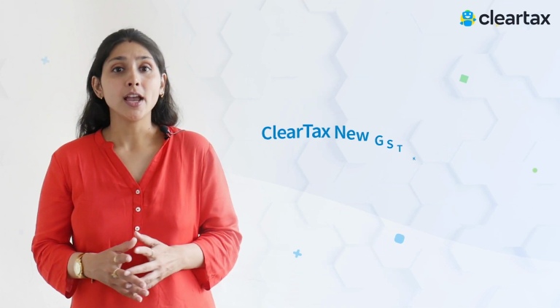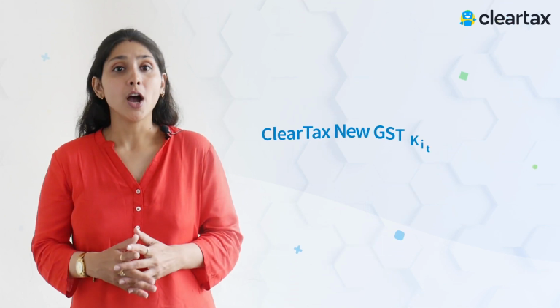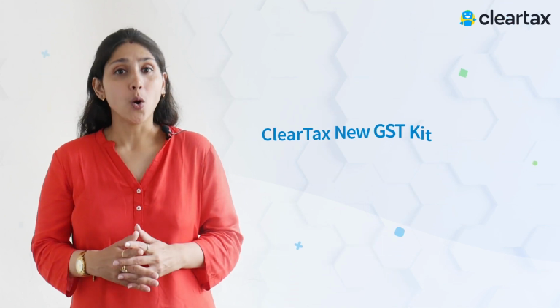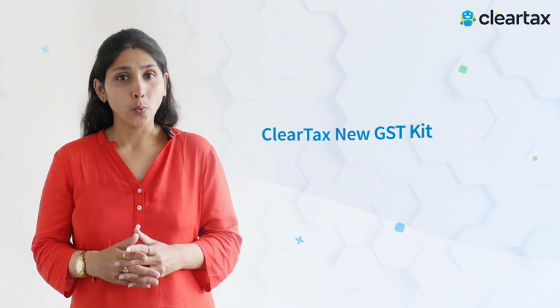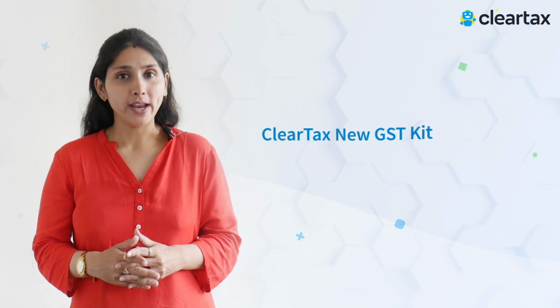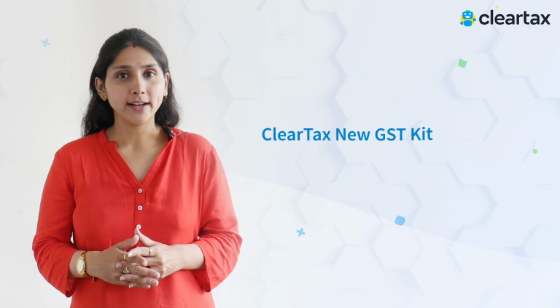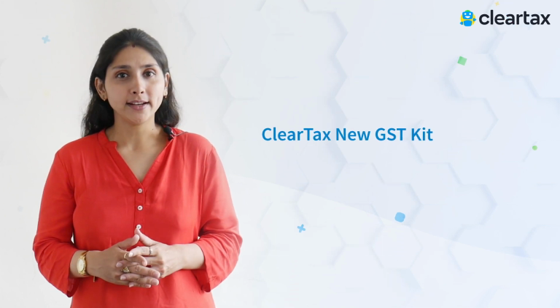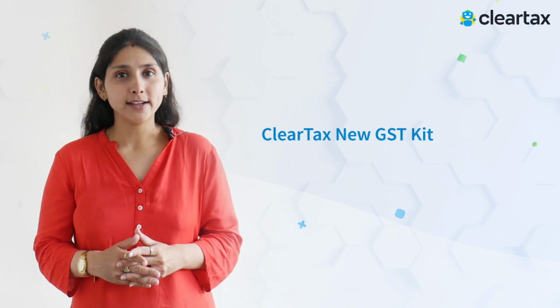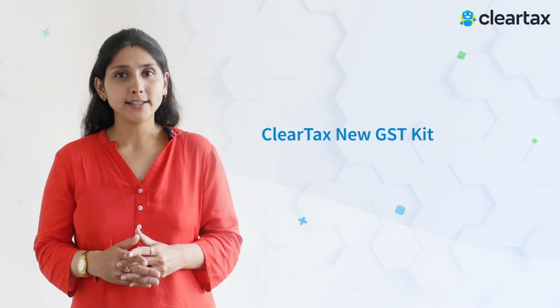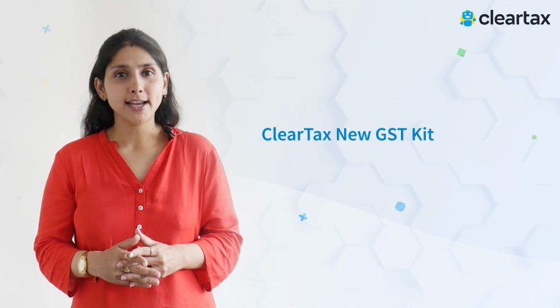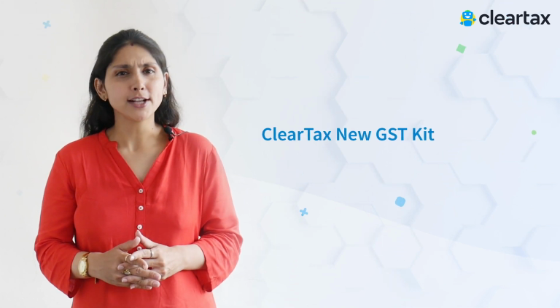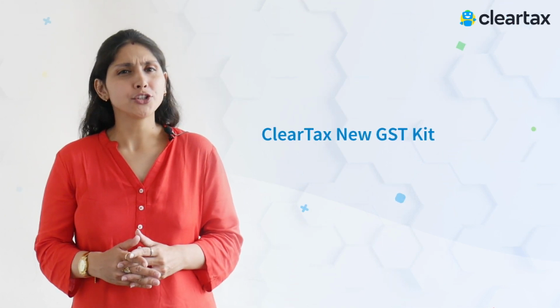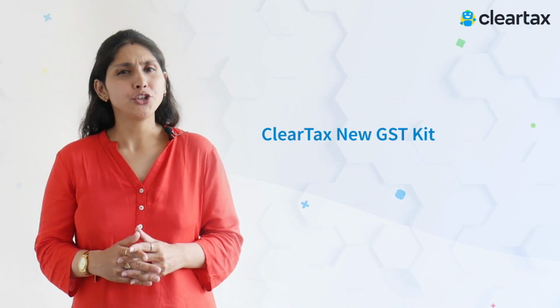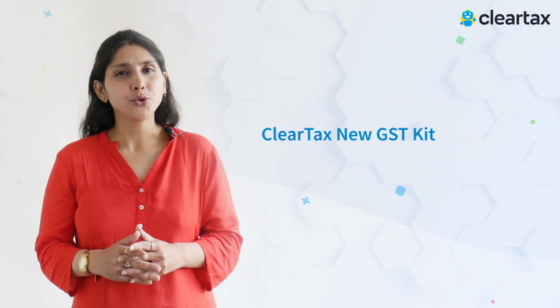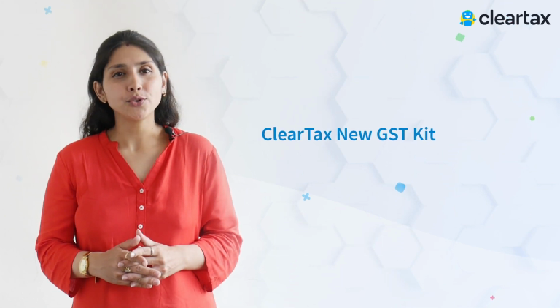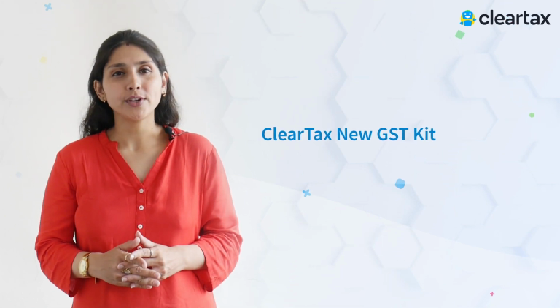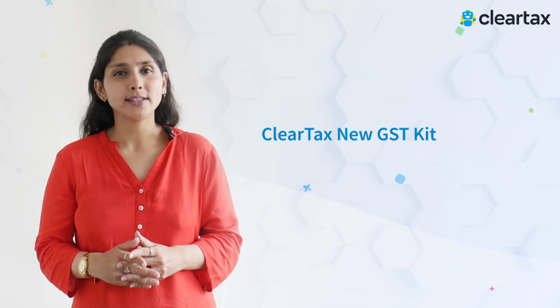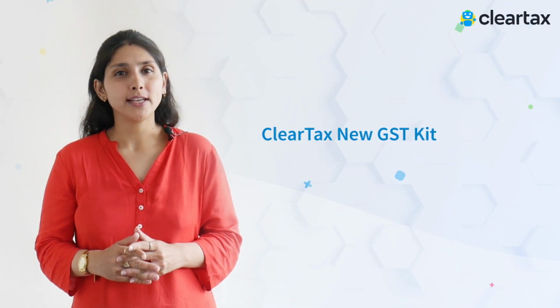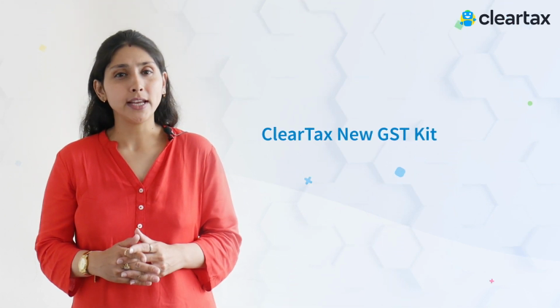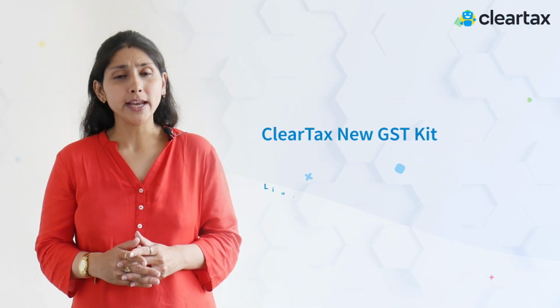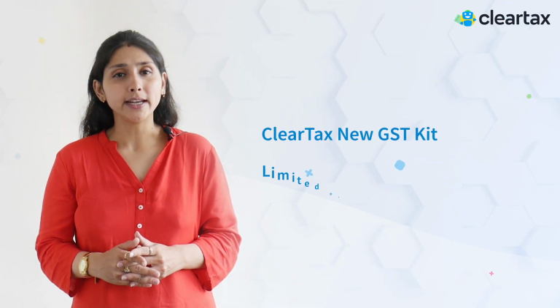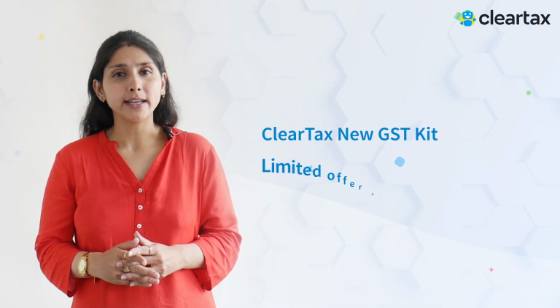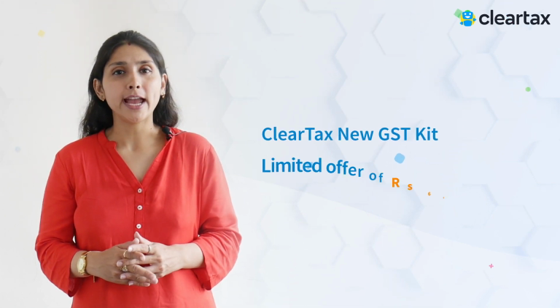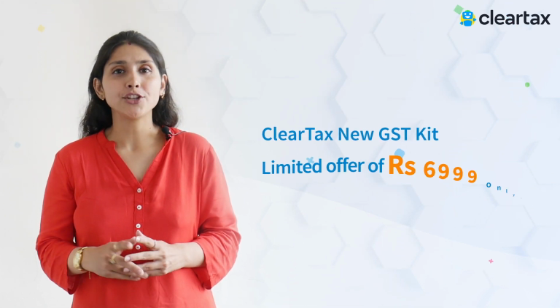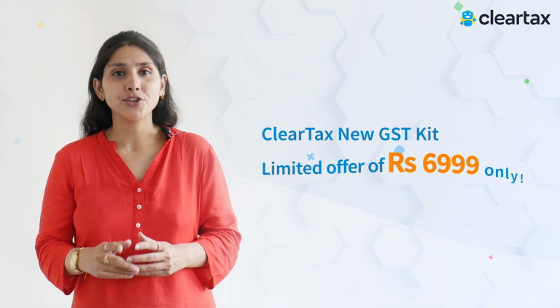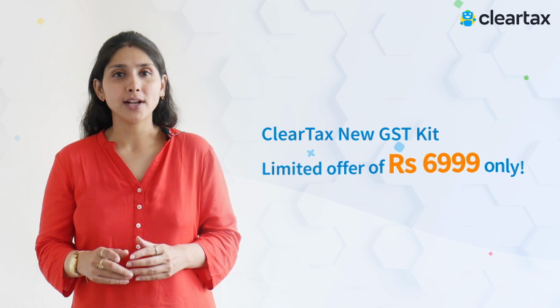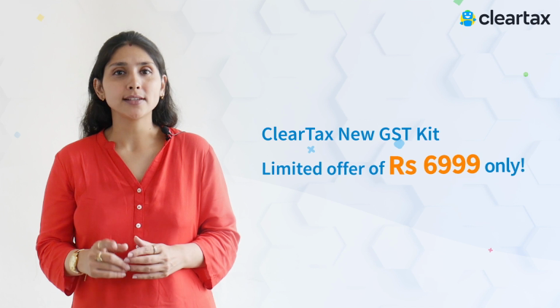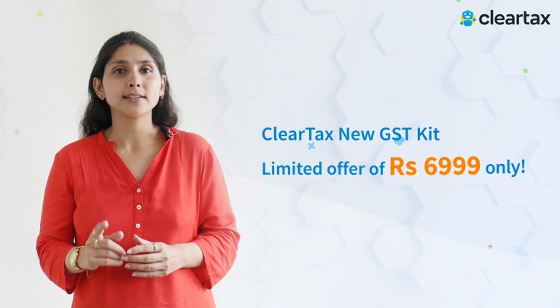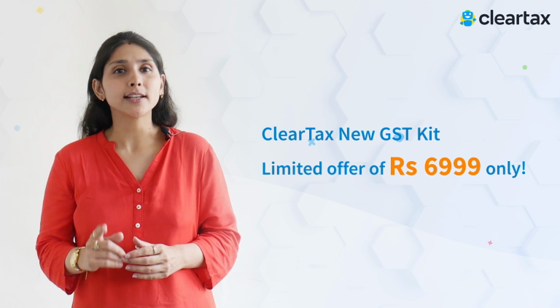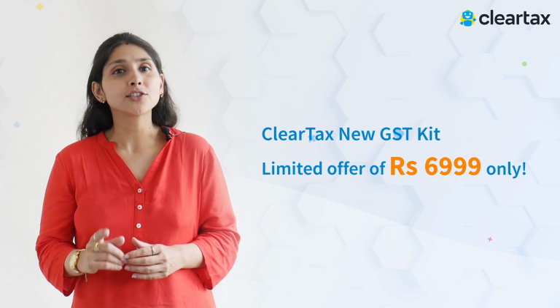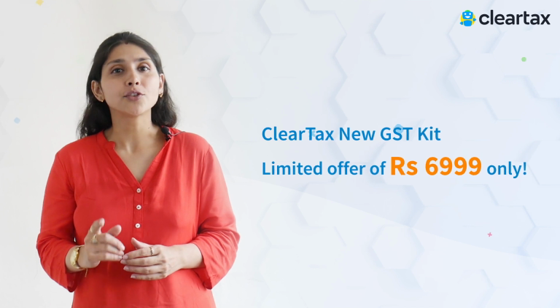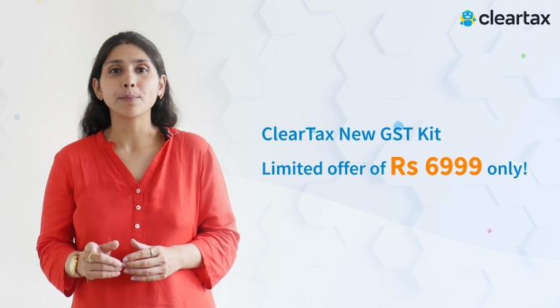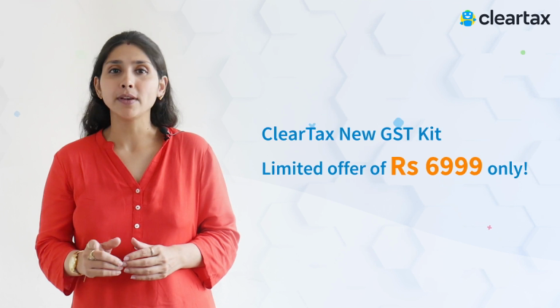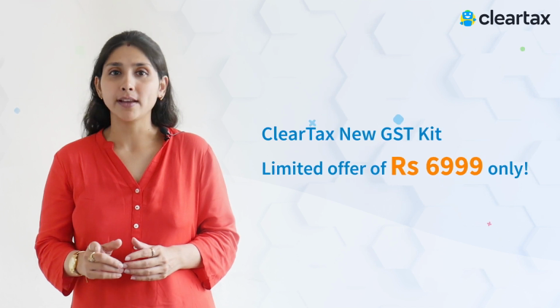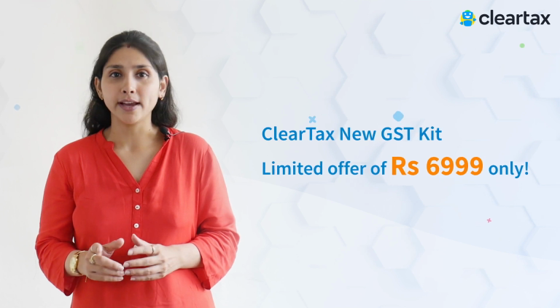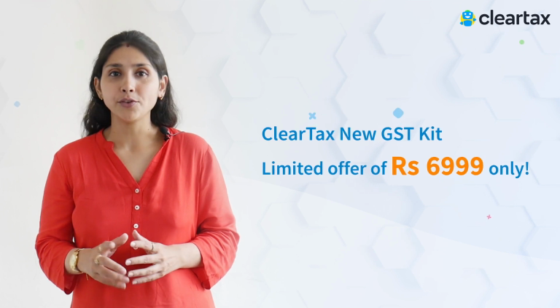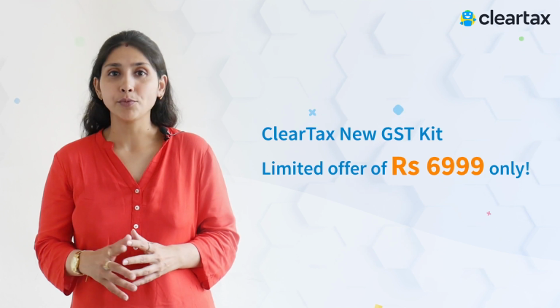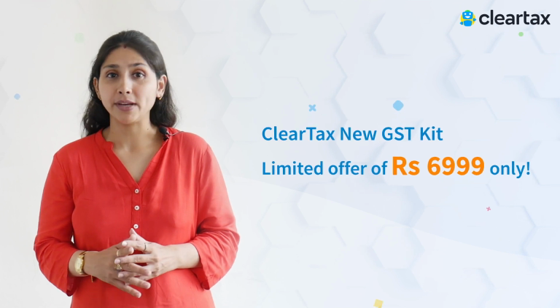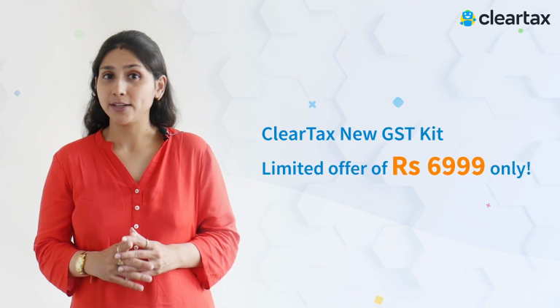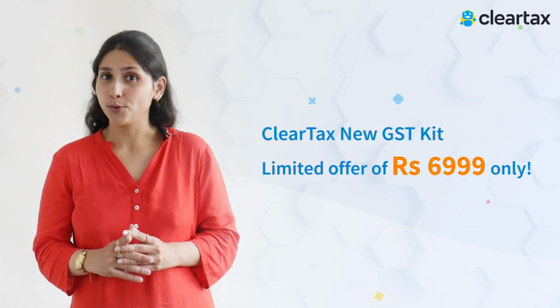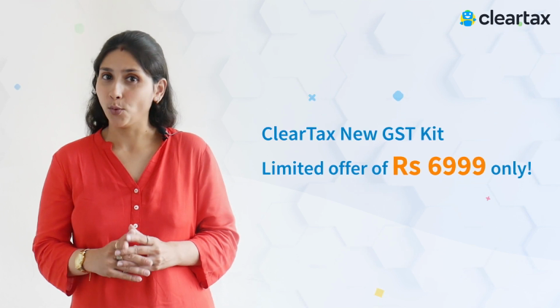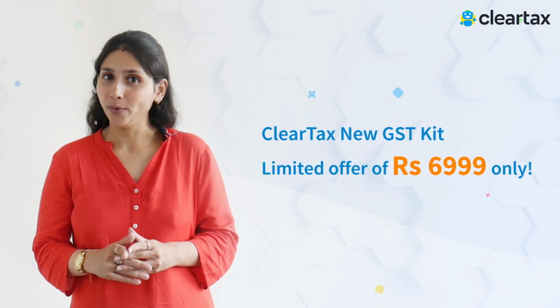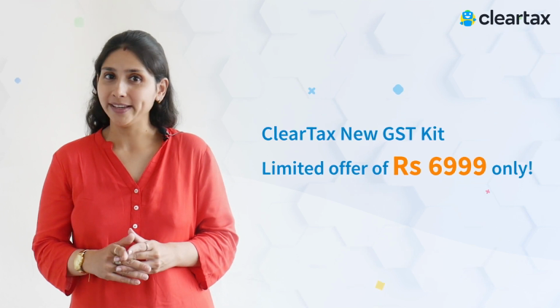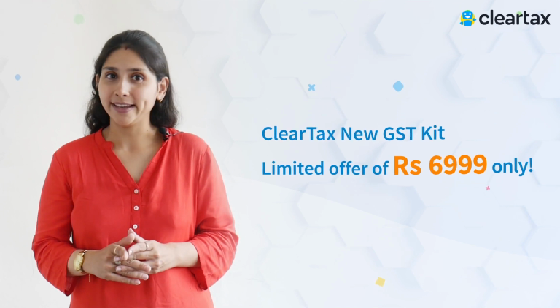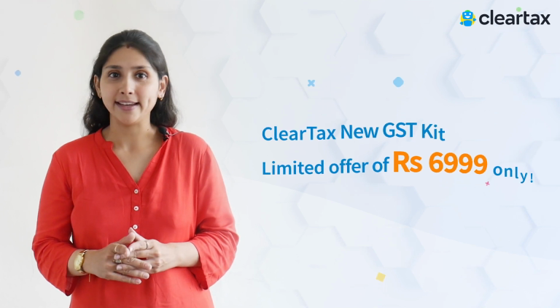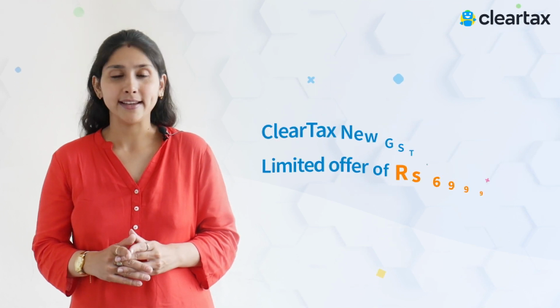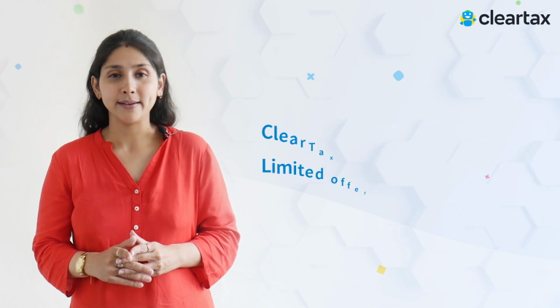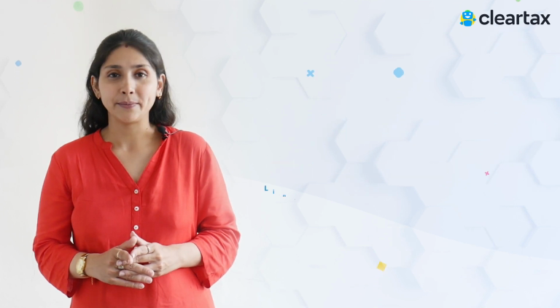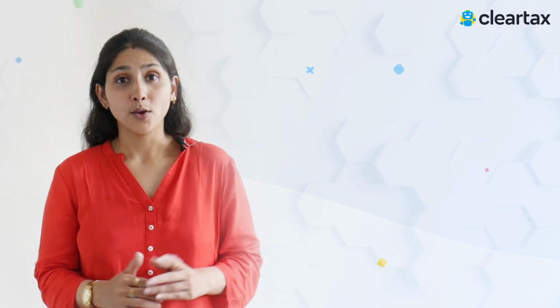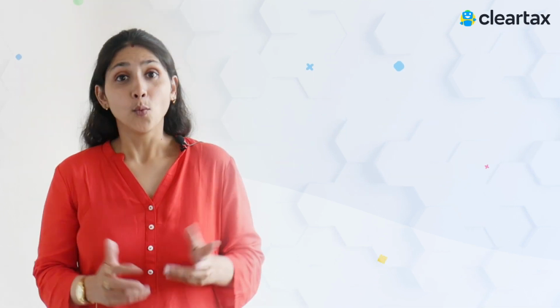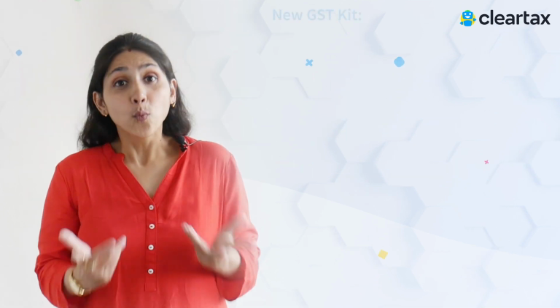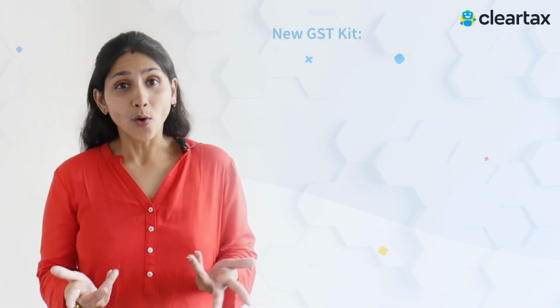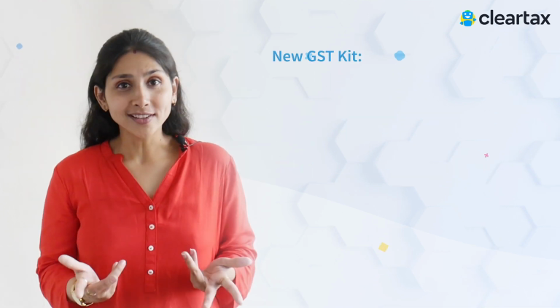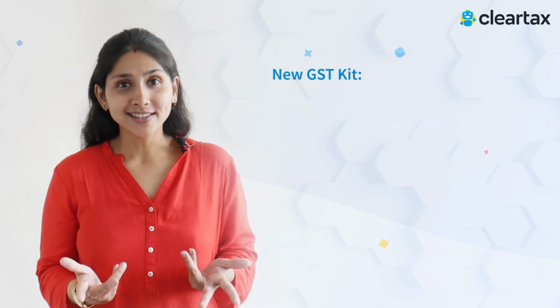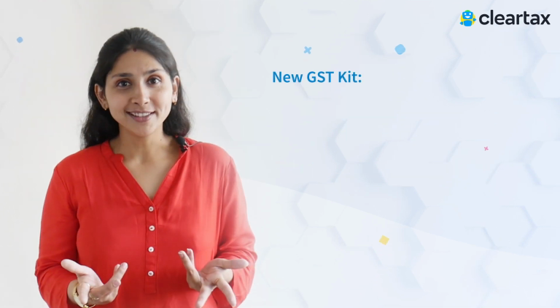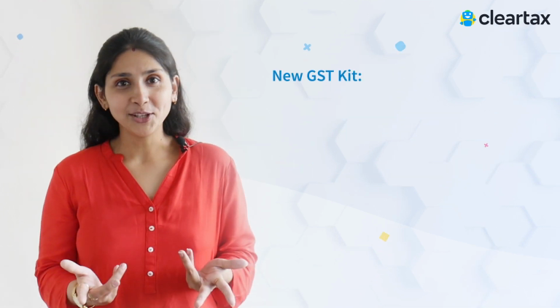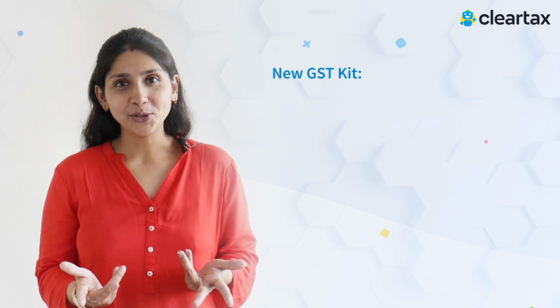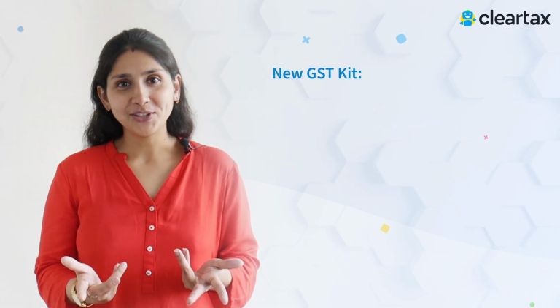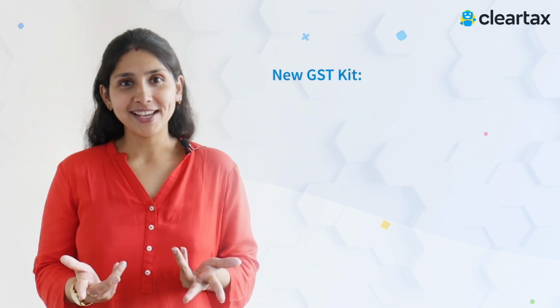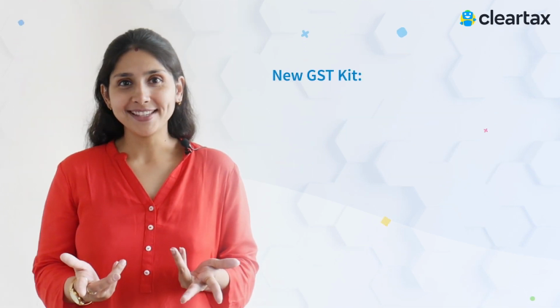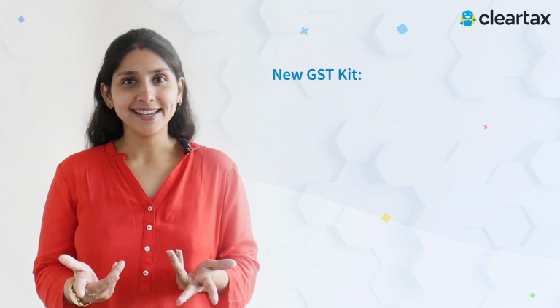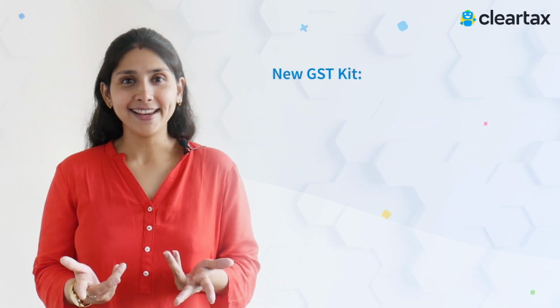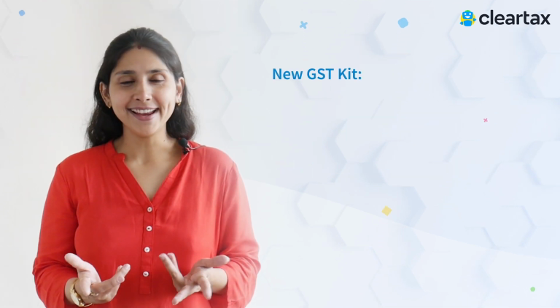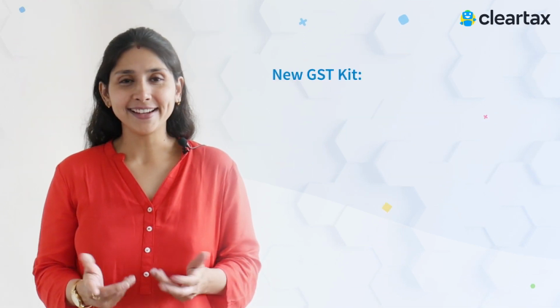Avail ClearTax New GST Kit at just 6999 rupees only. What's in the New GST Kit?